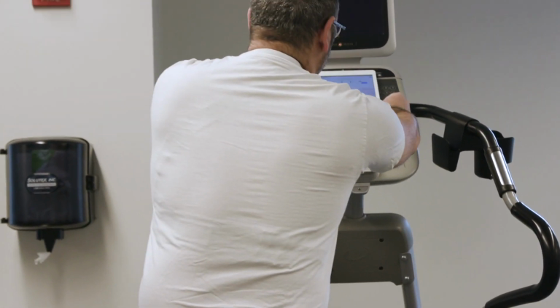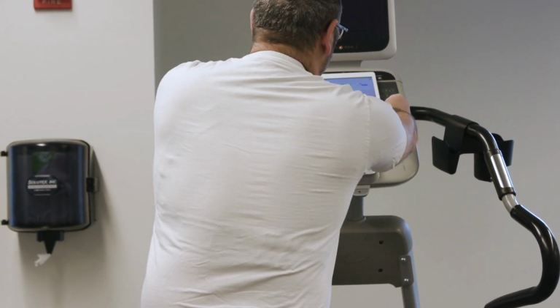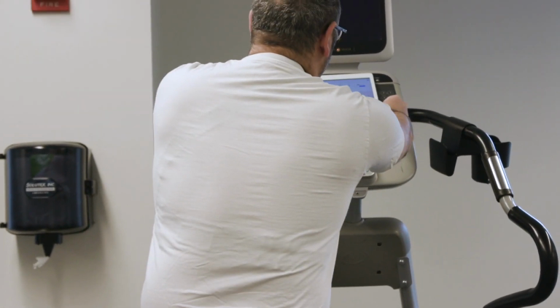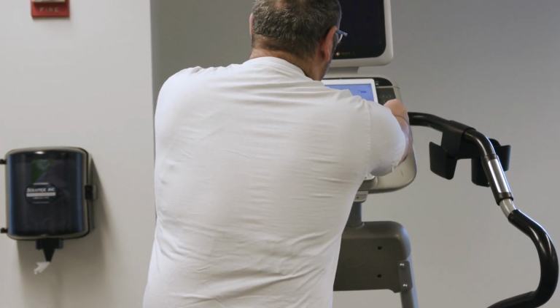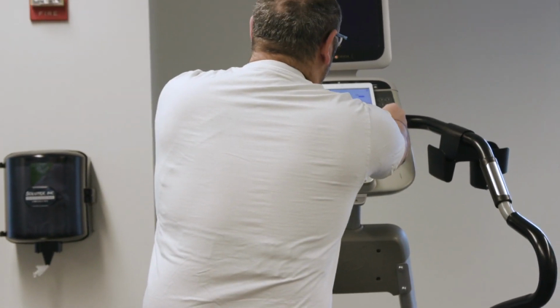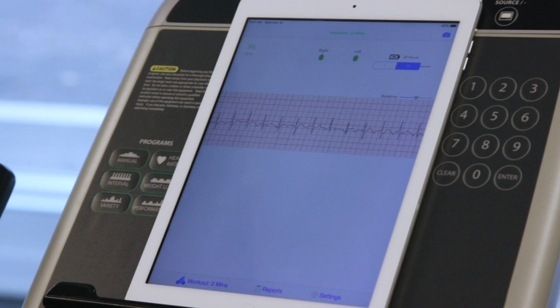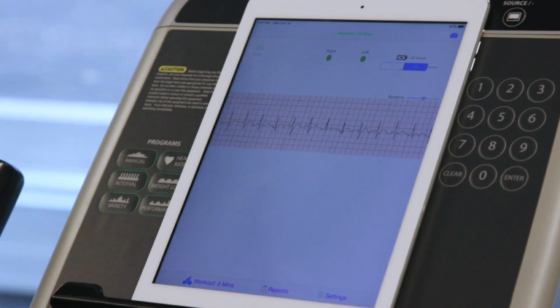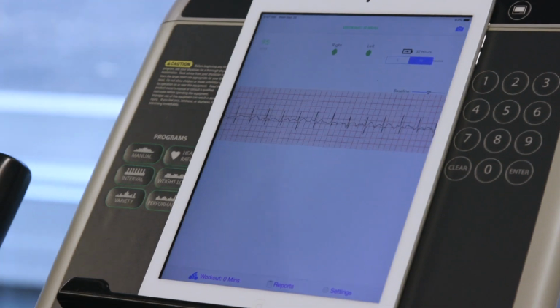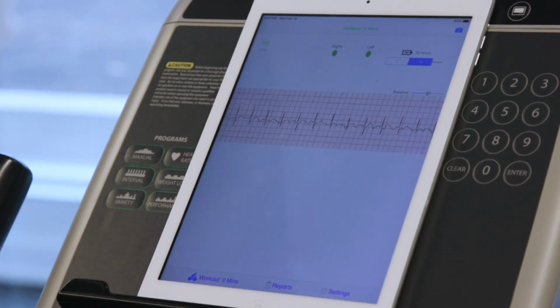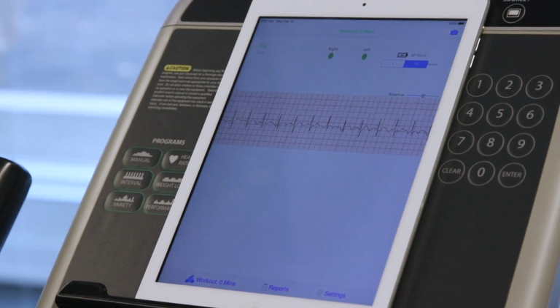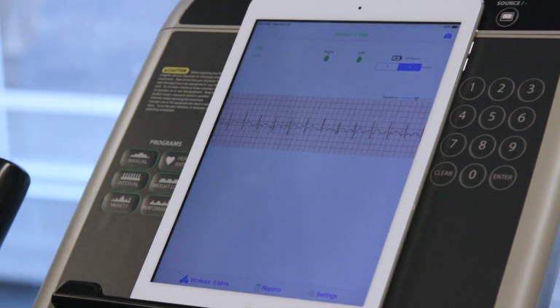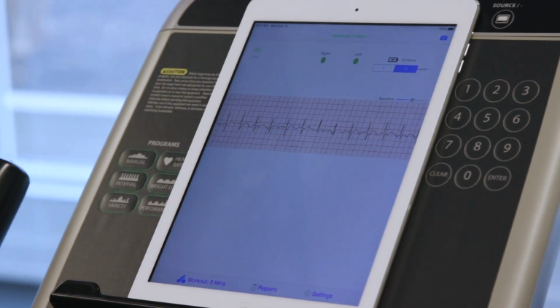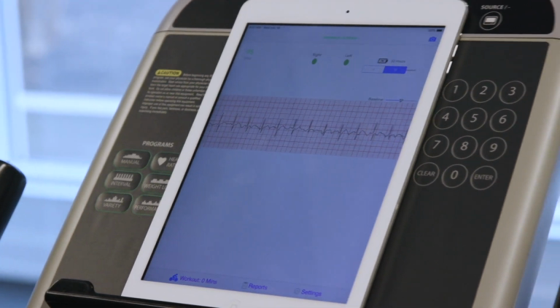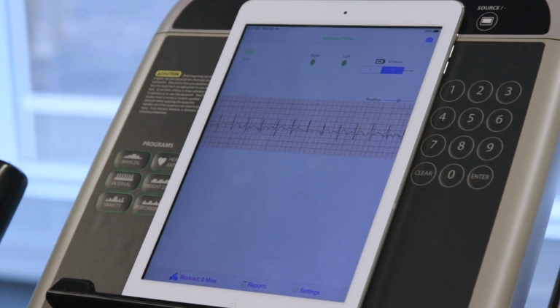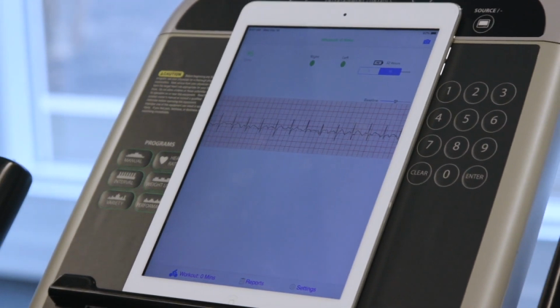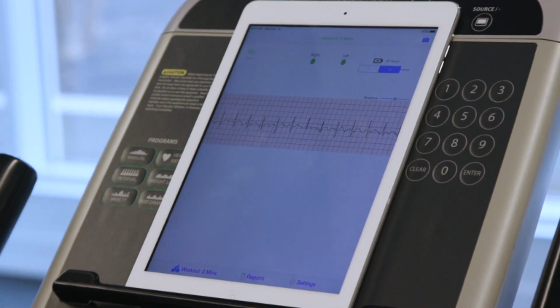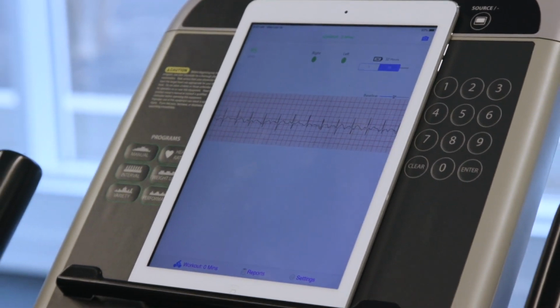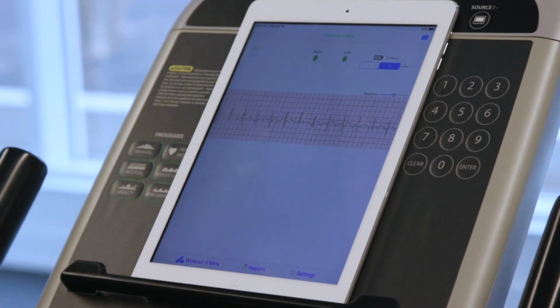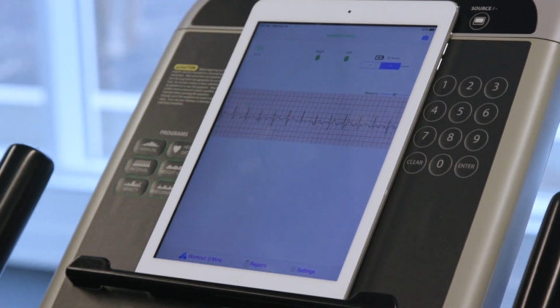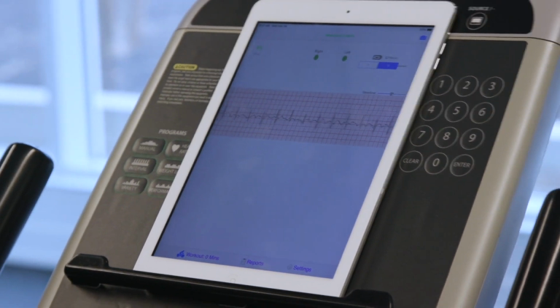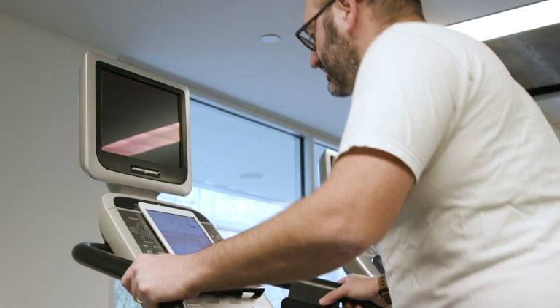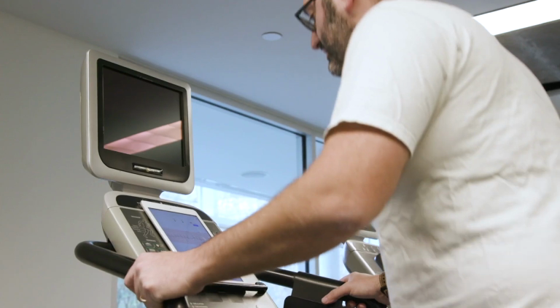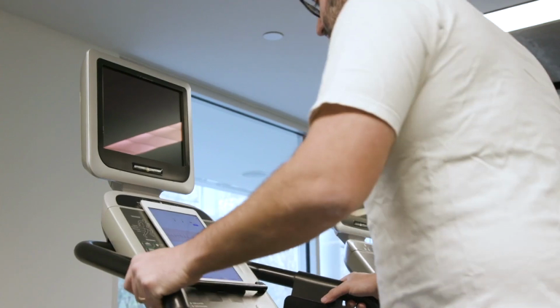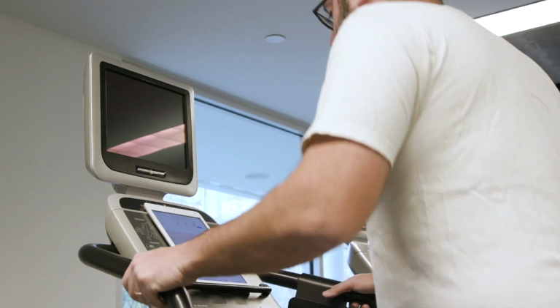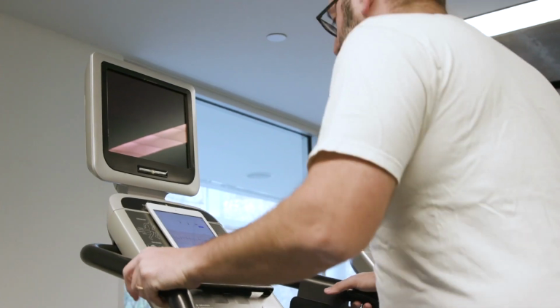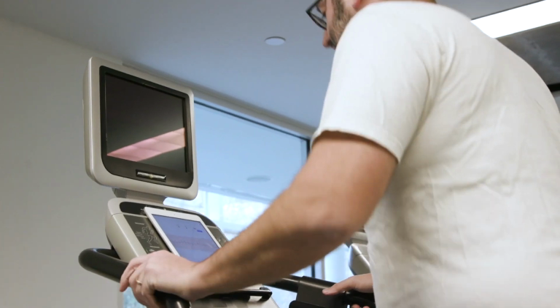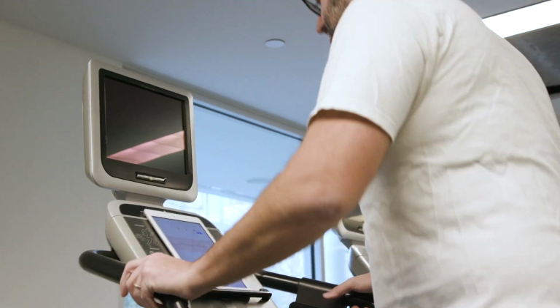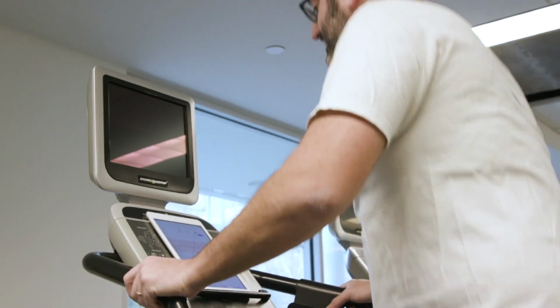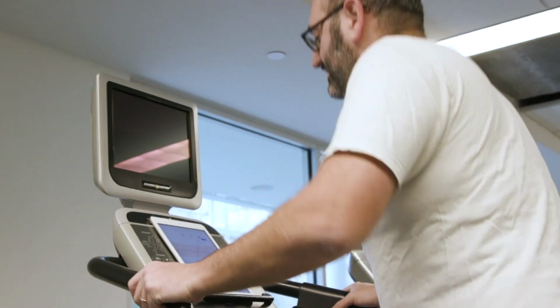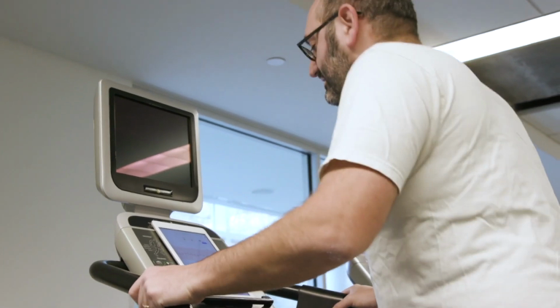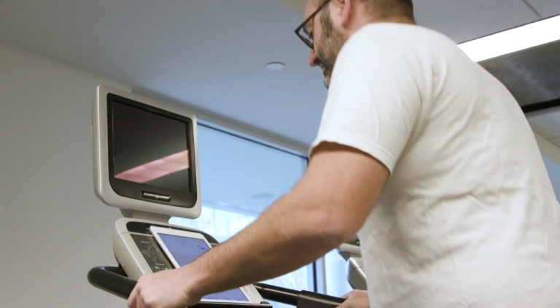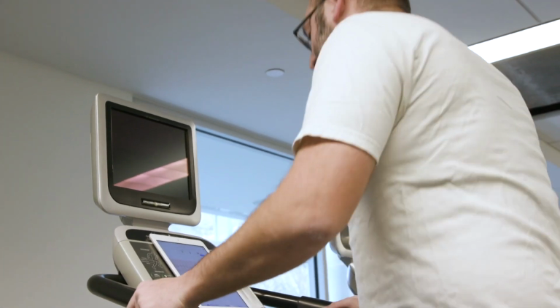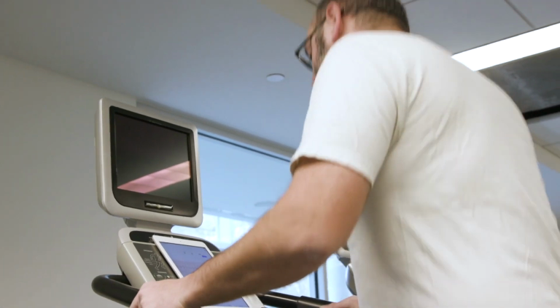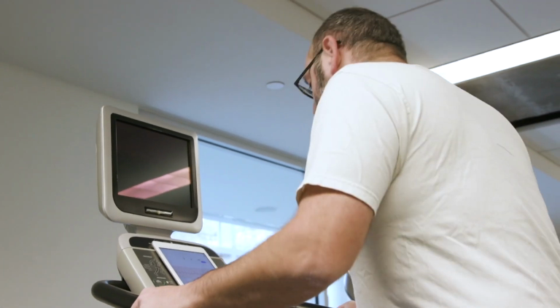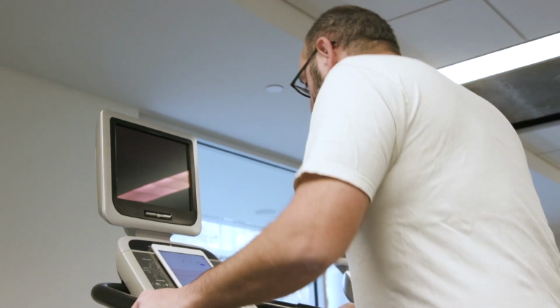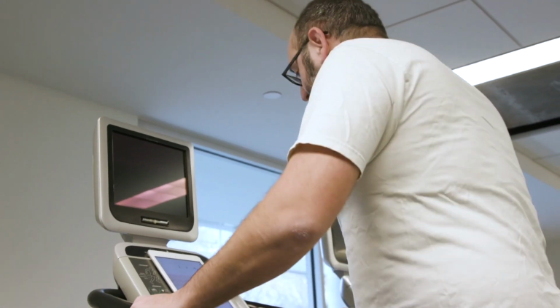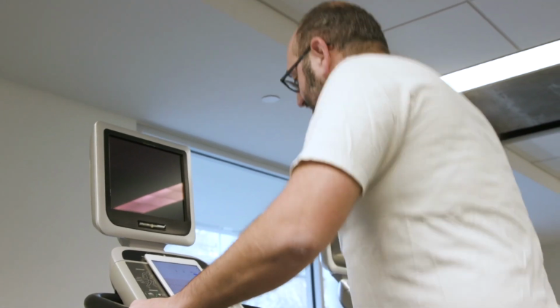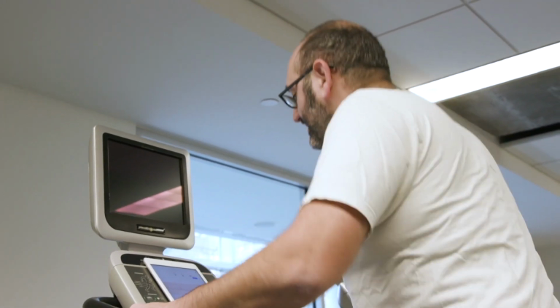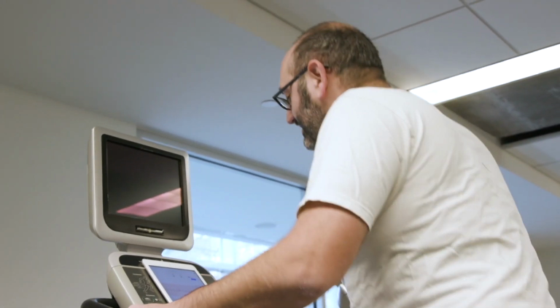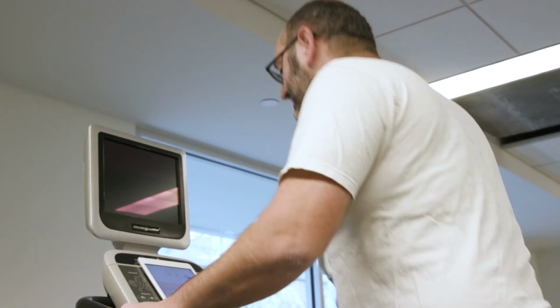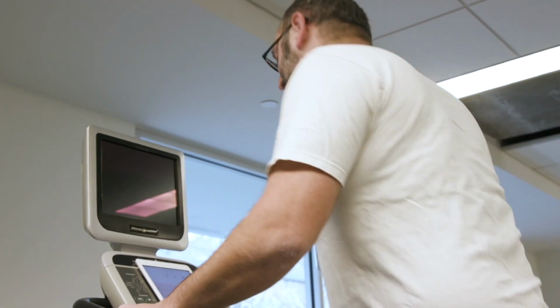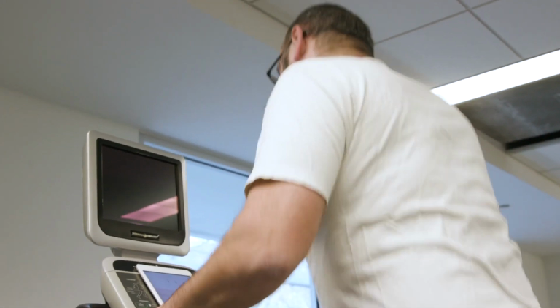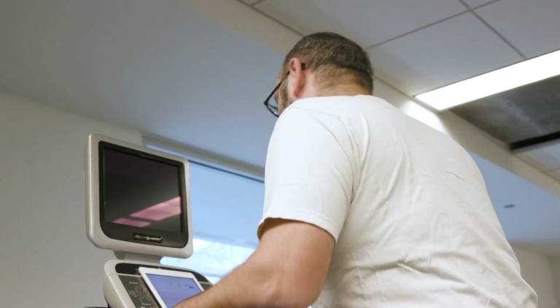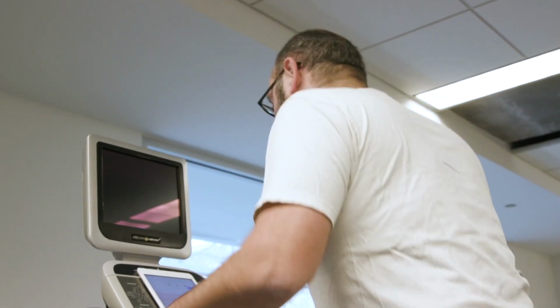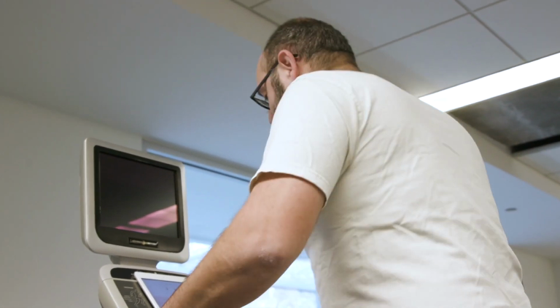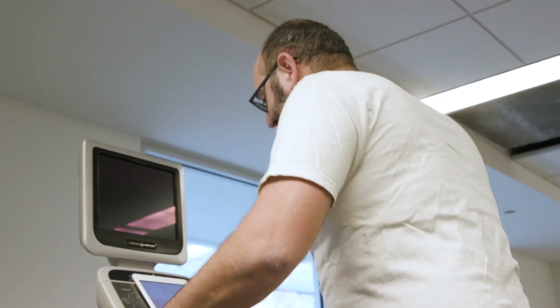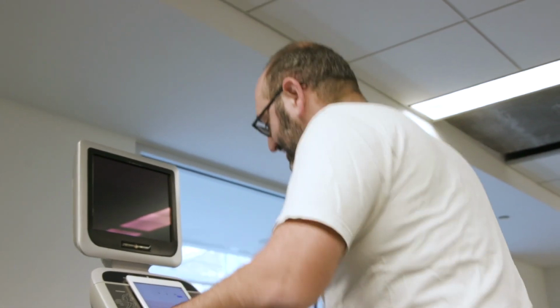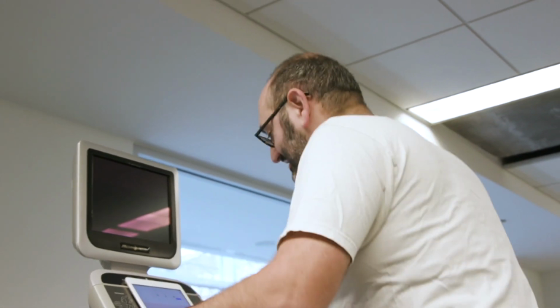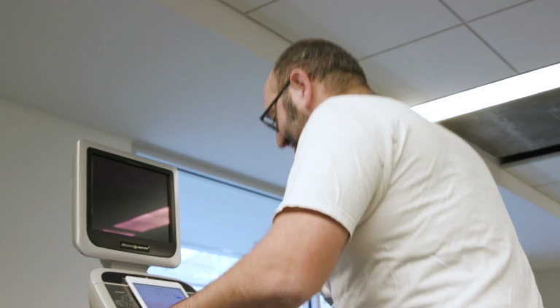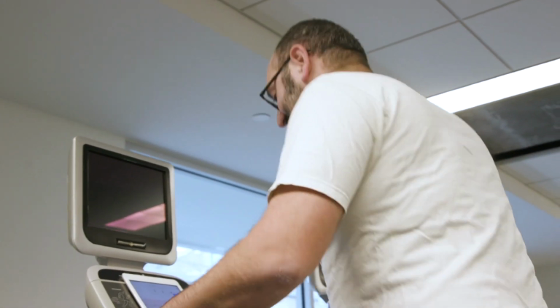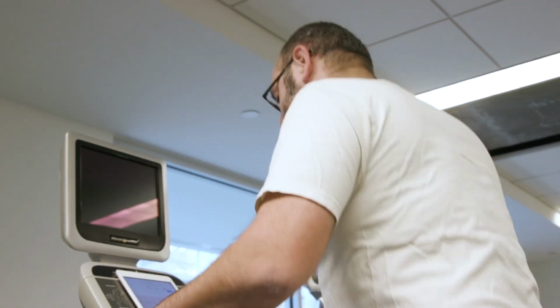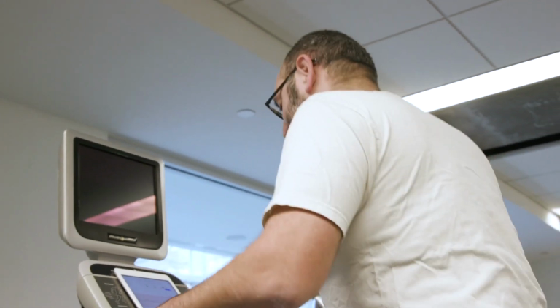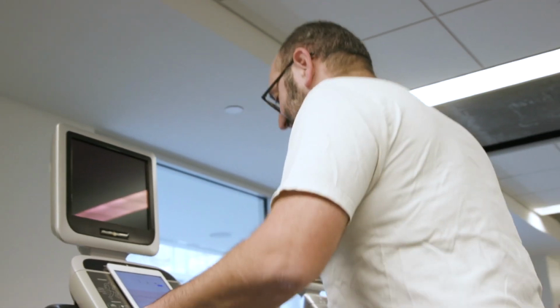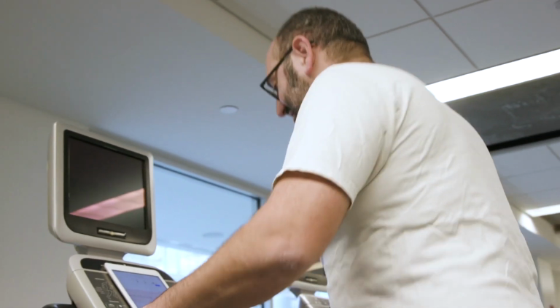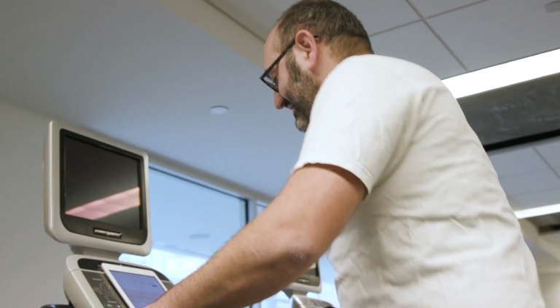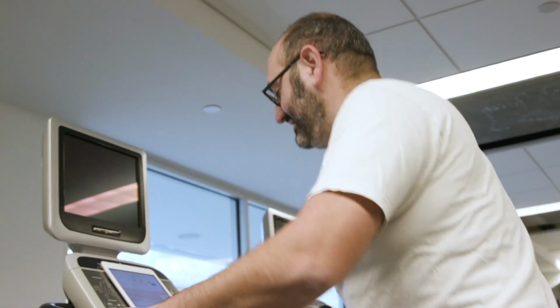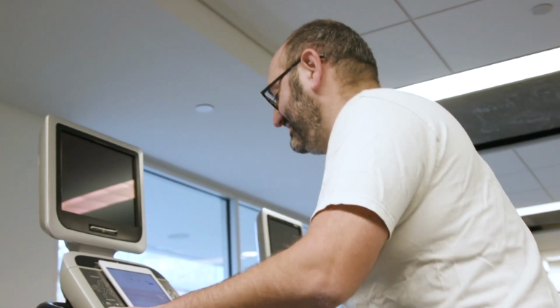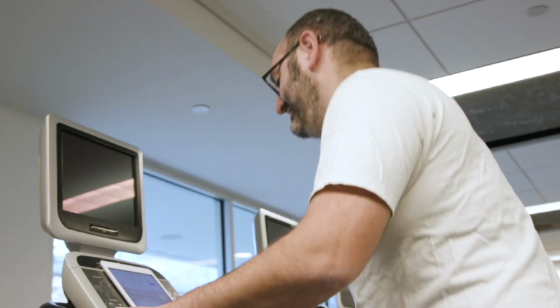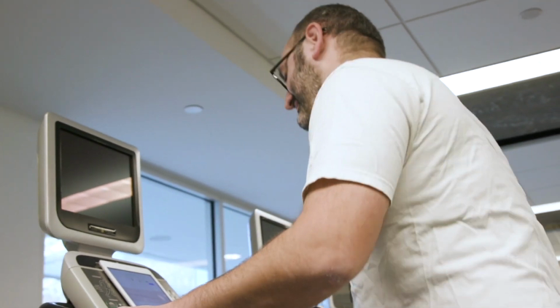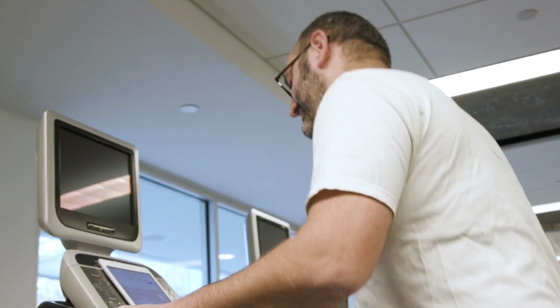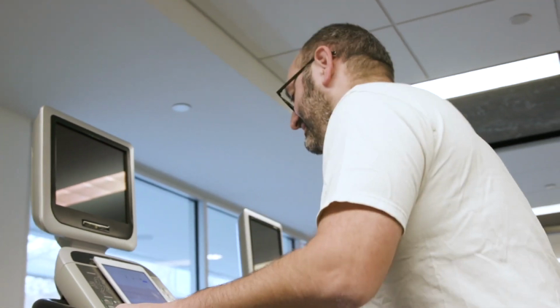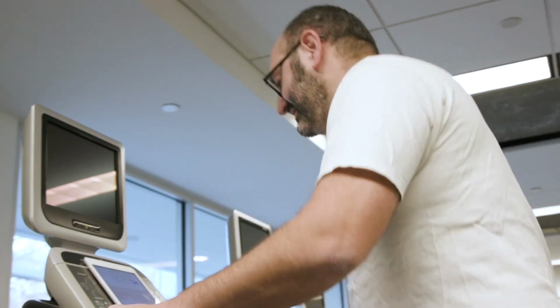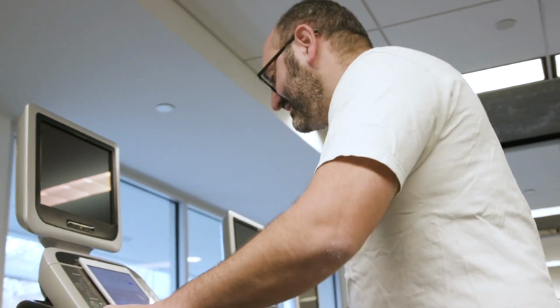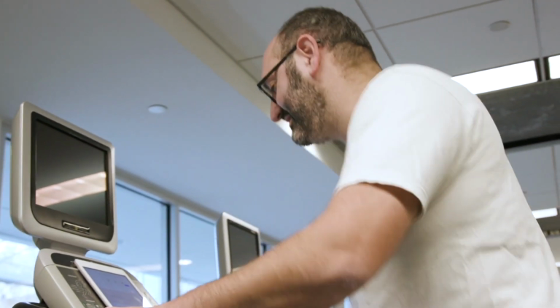the Nimble Heart Cloud portal also provides a full patient exercise session ECG report for physician review.